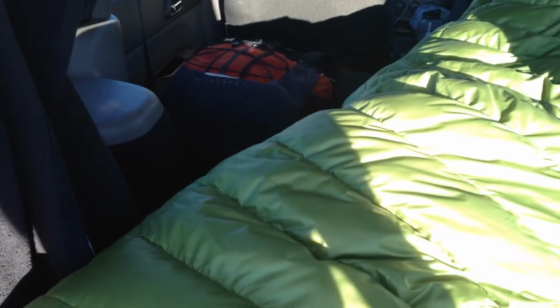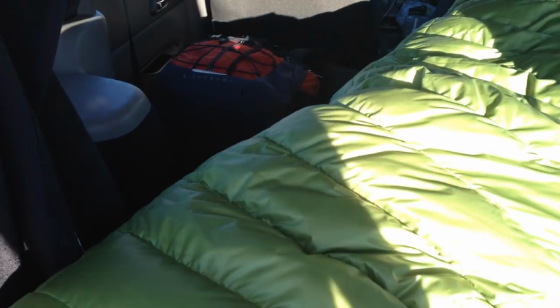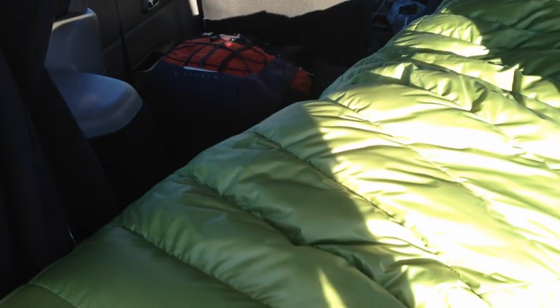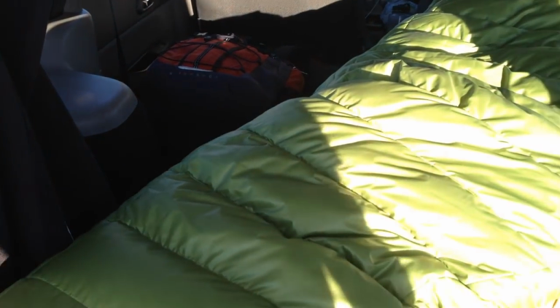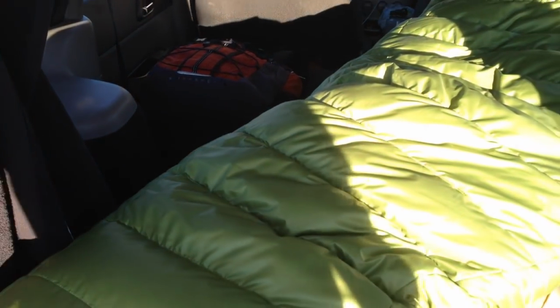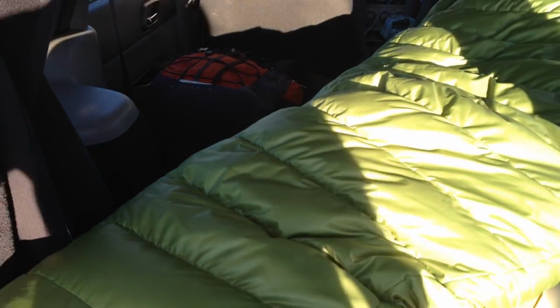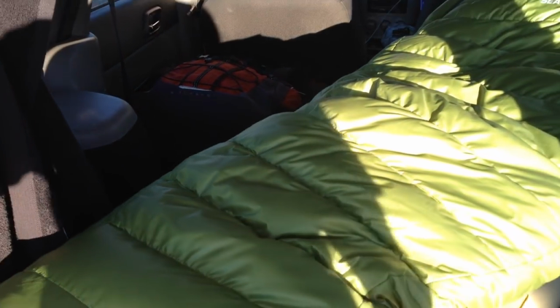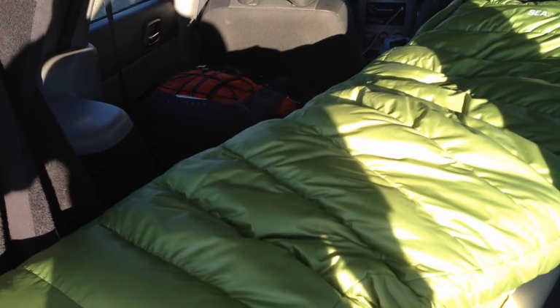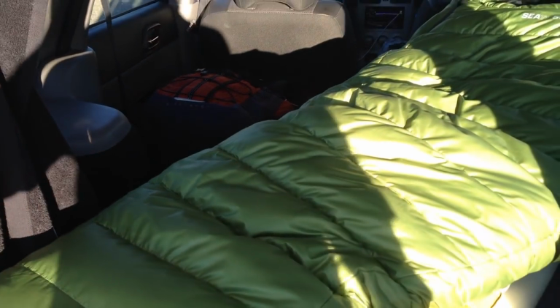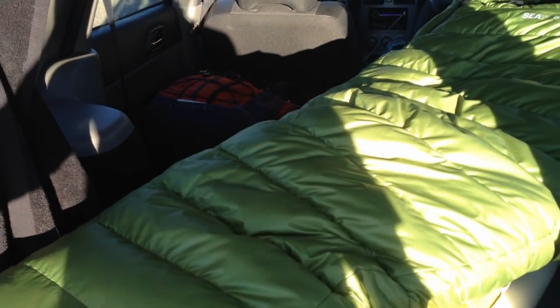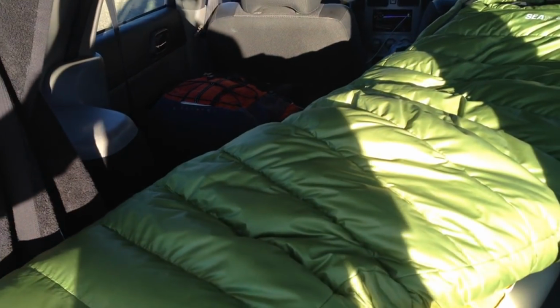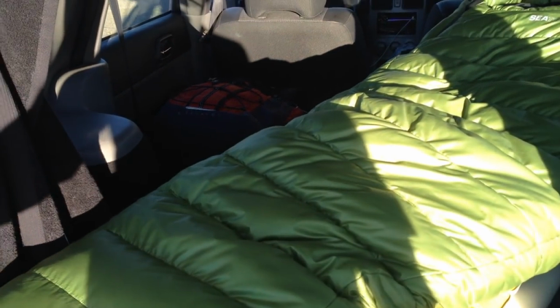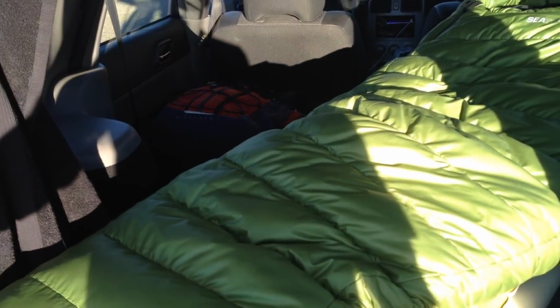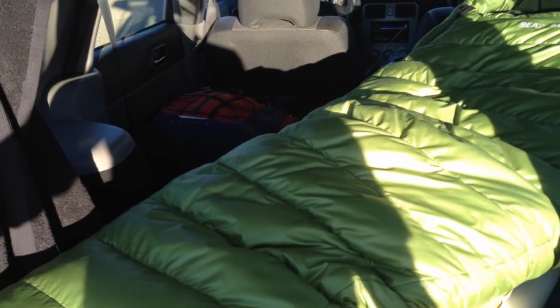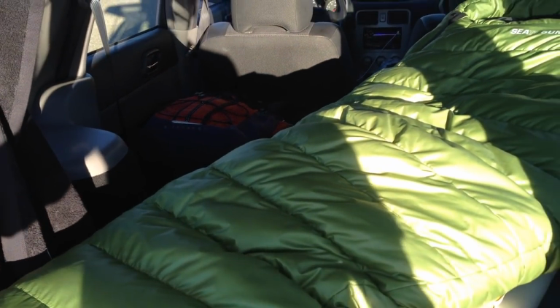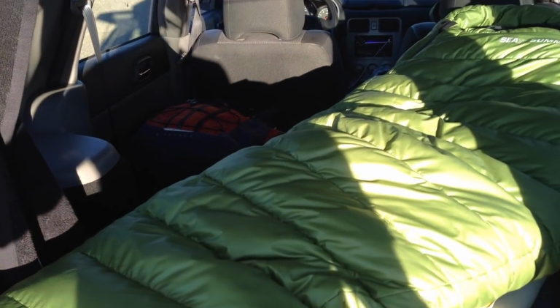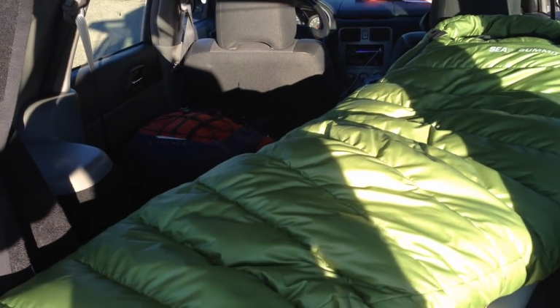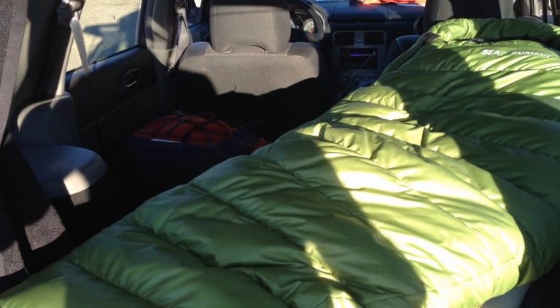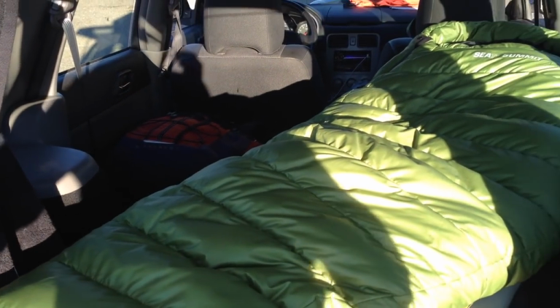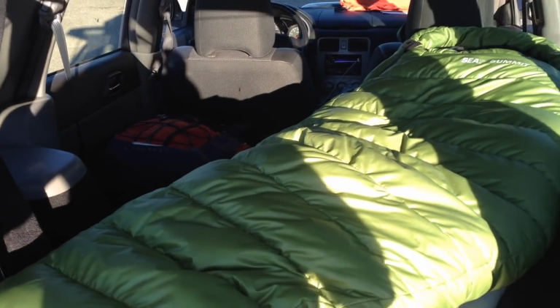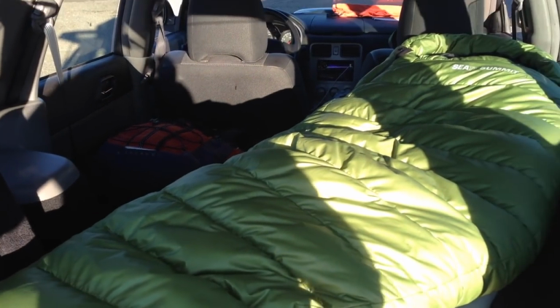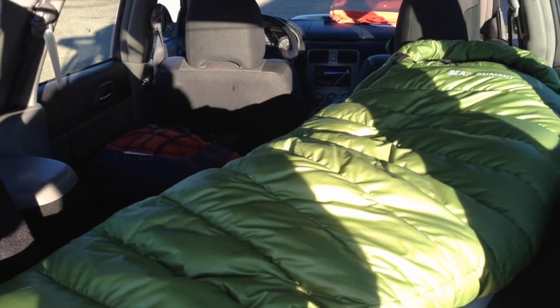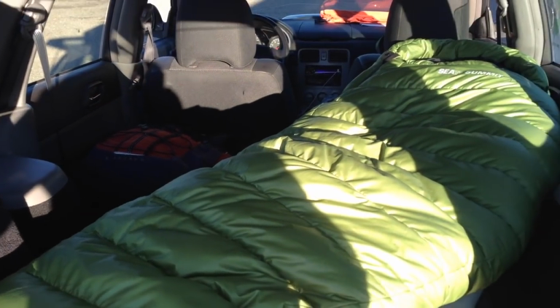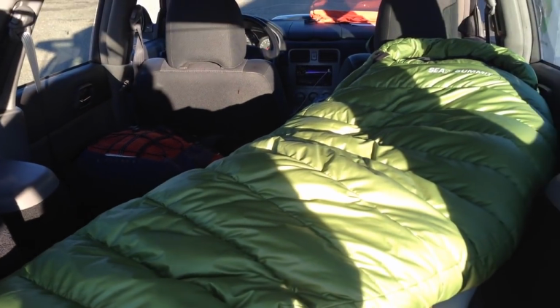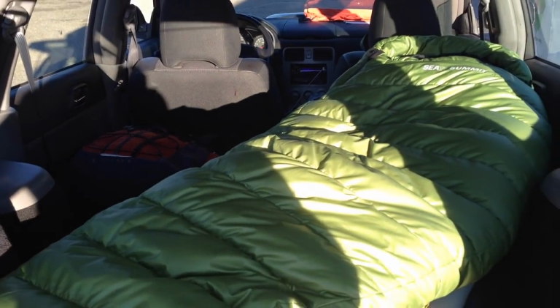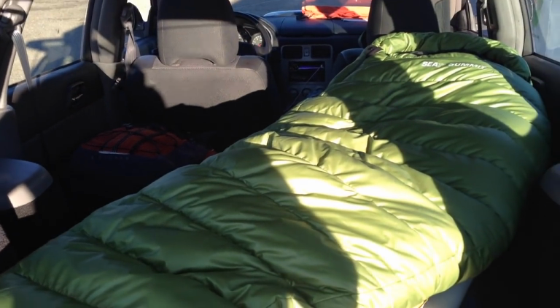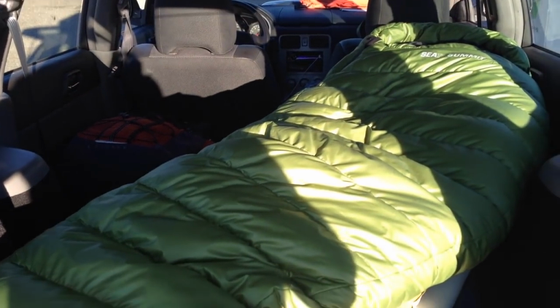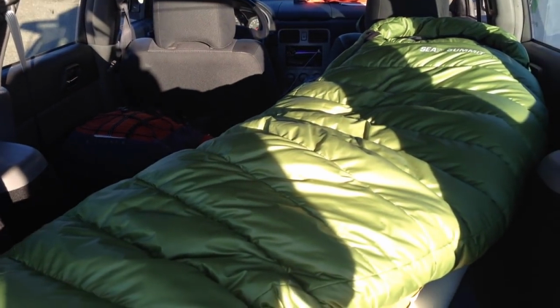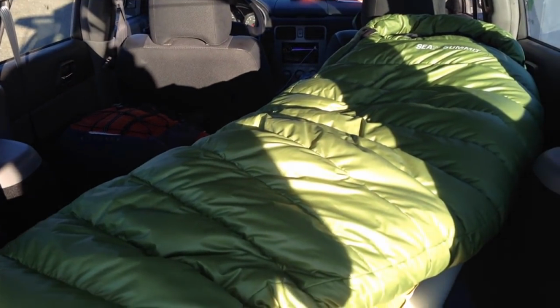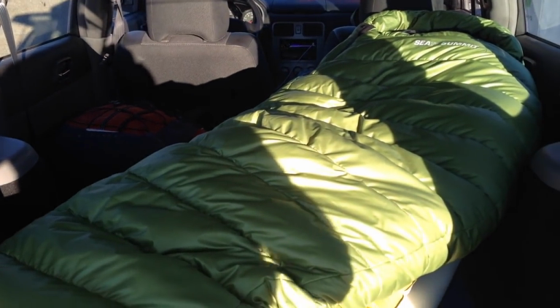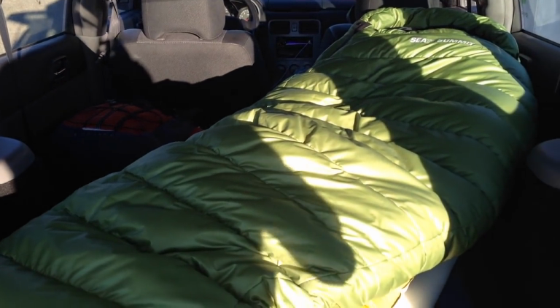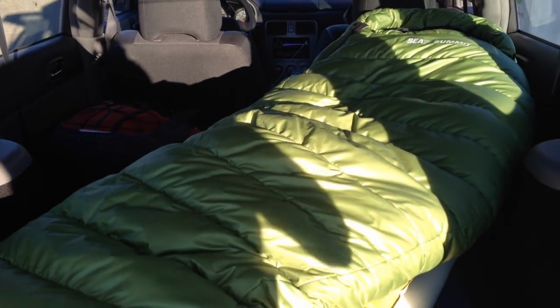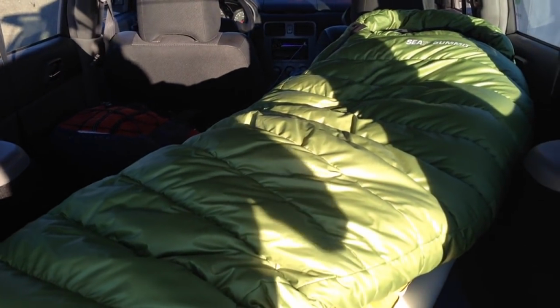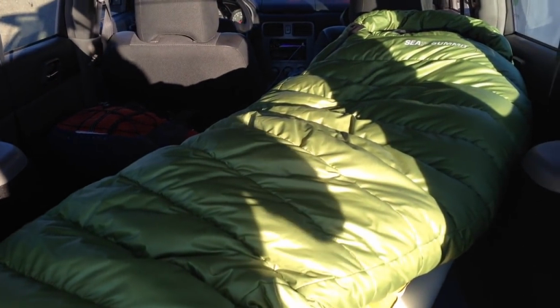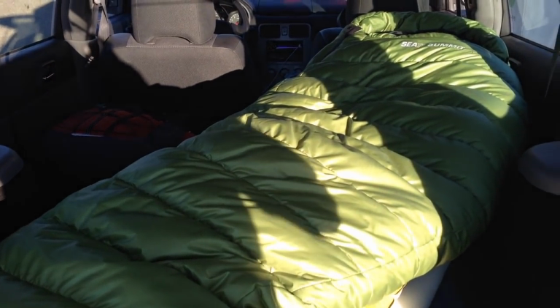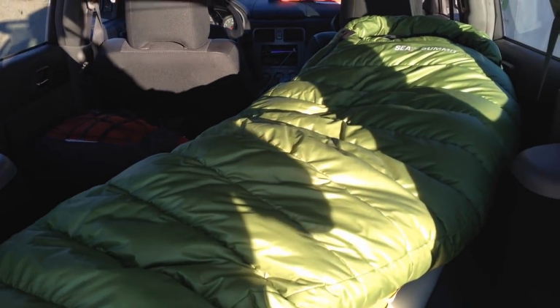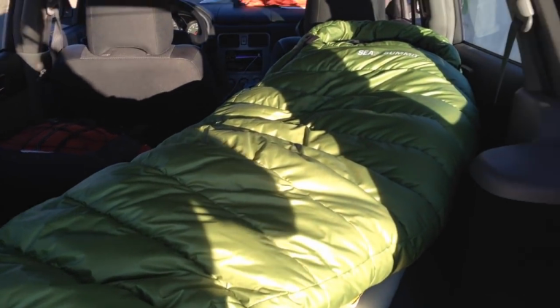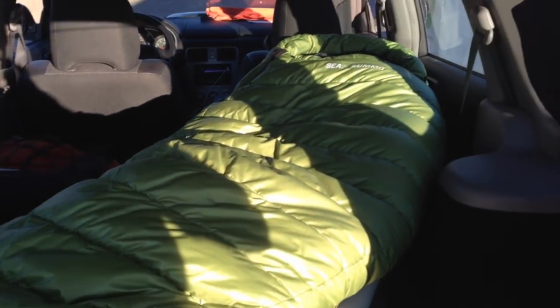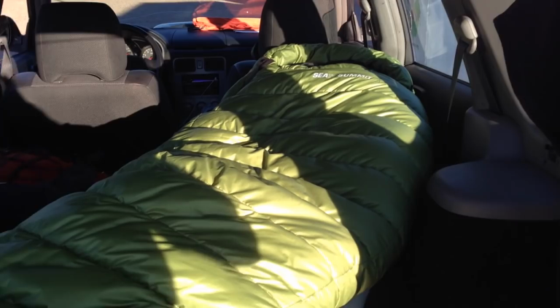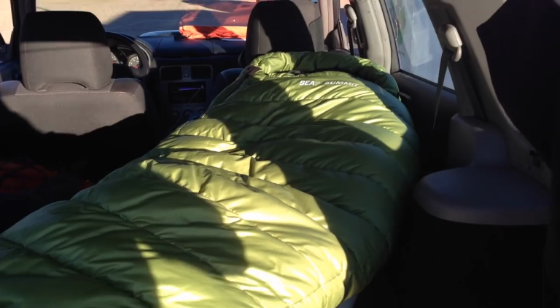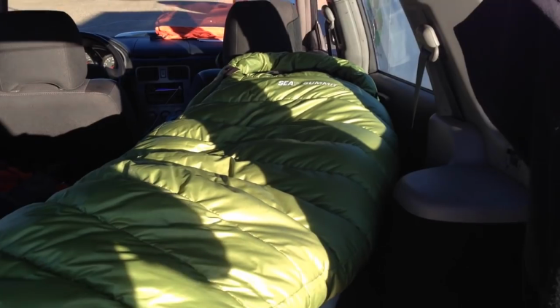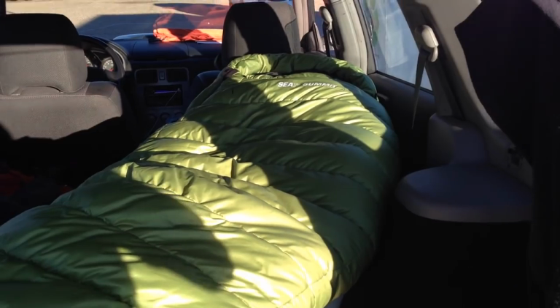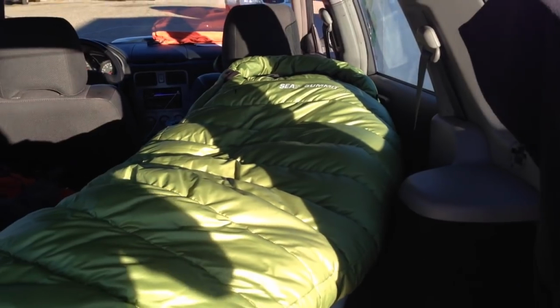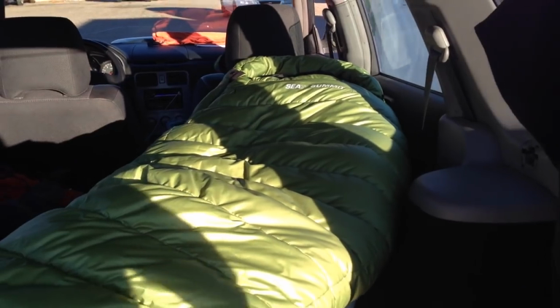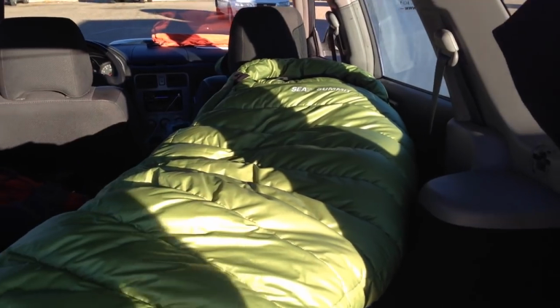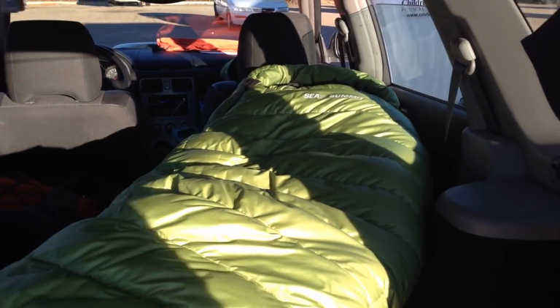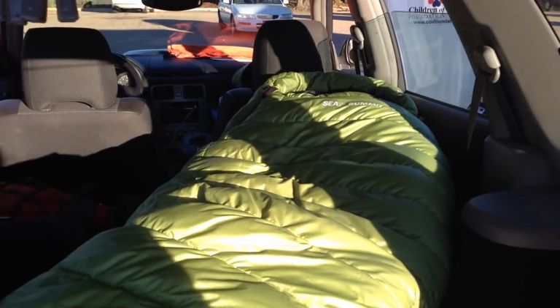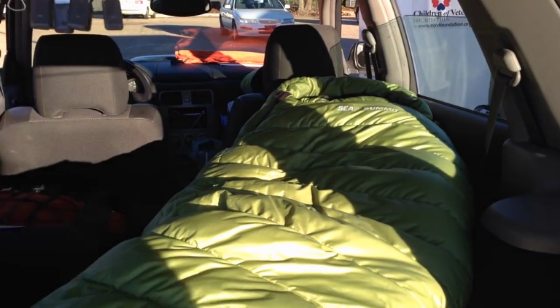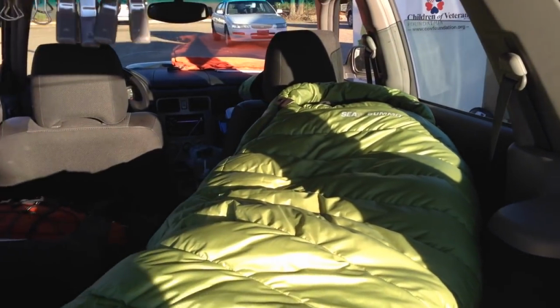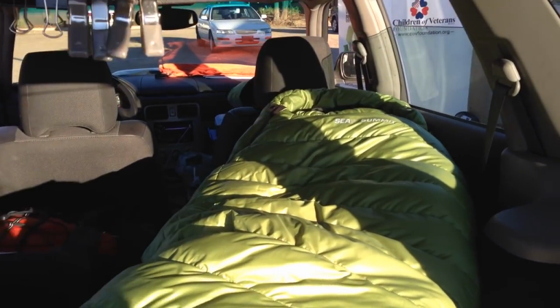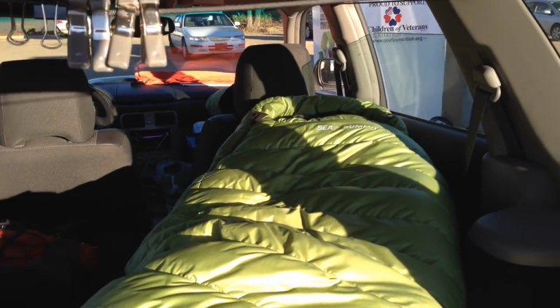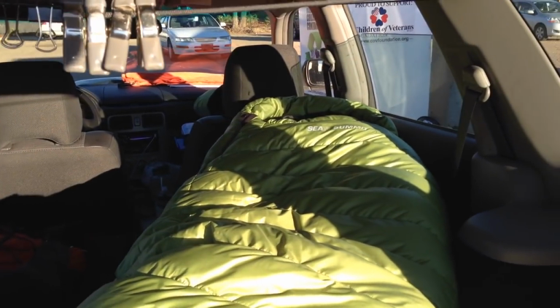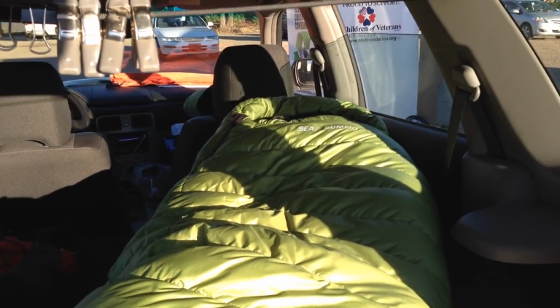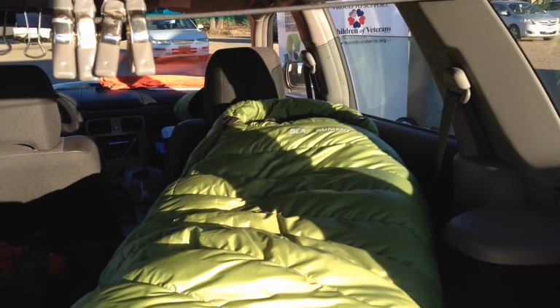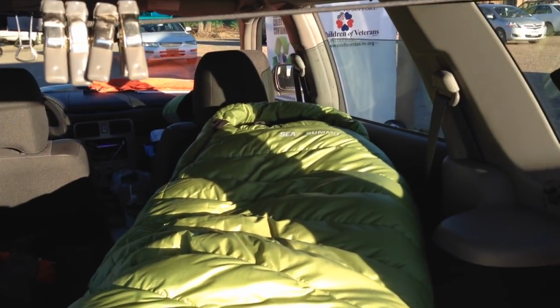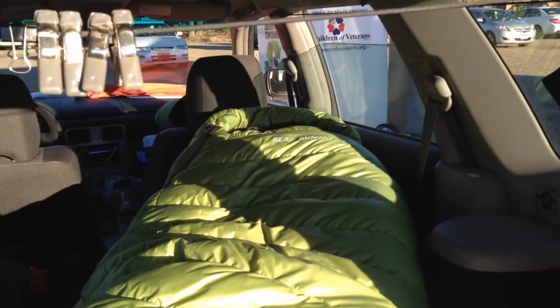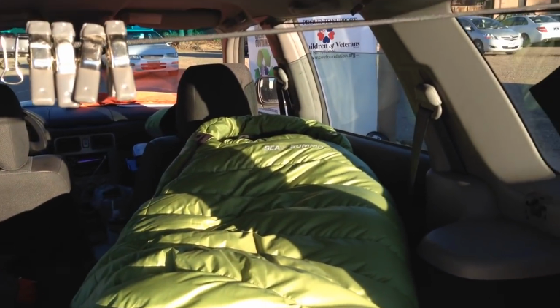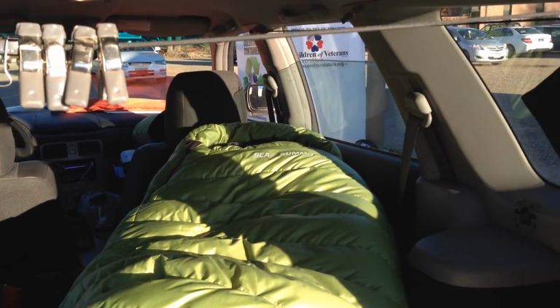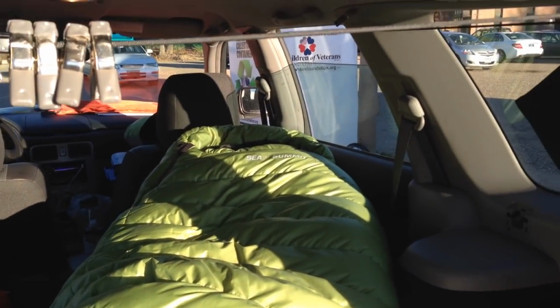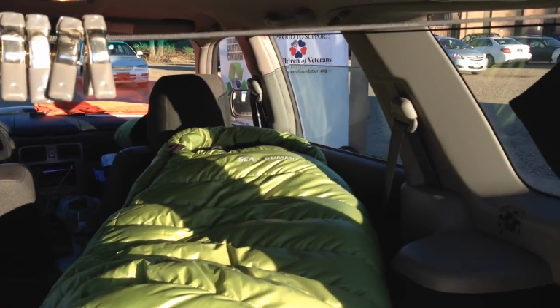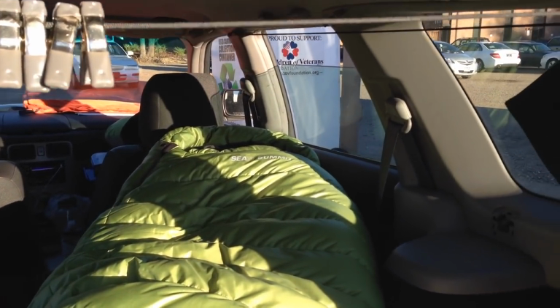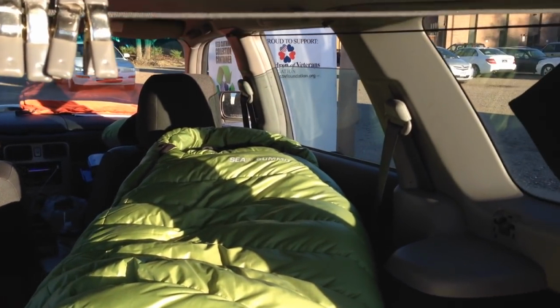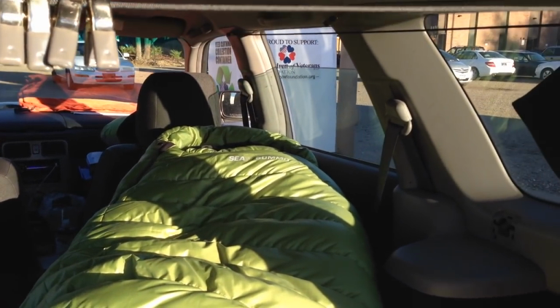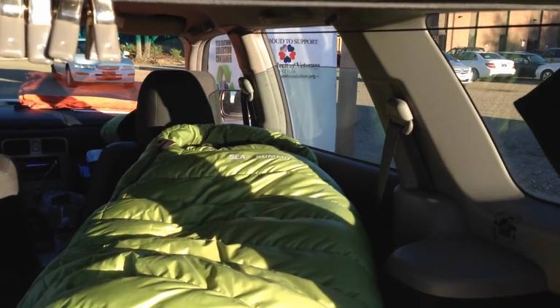Alright, this is a short video, mostly for my friend Noah who wanted to know how to do curtains in the car.